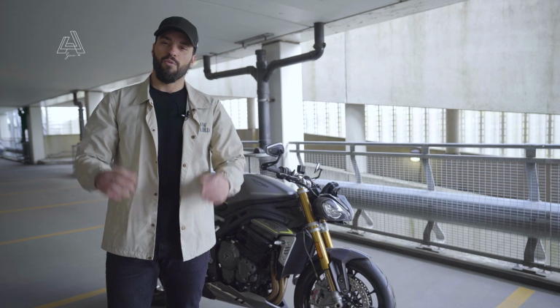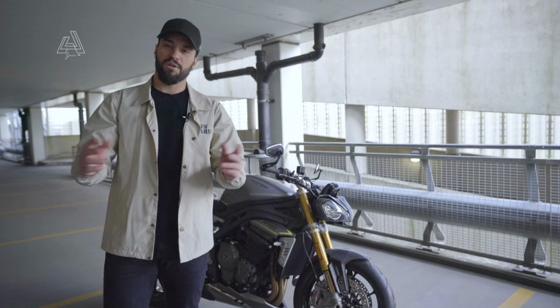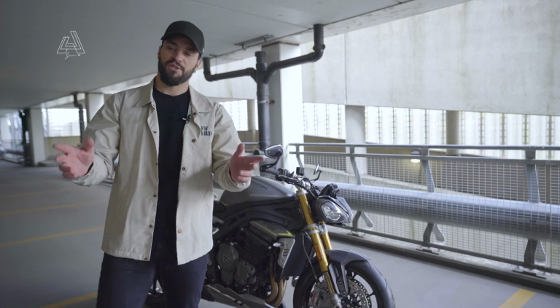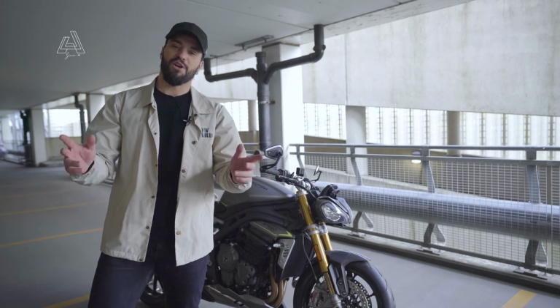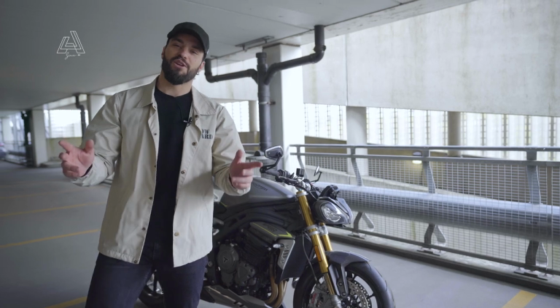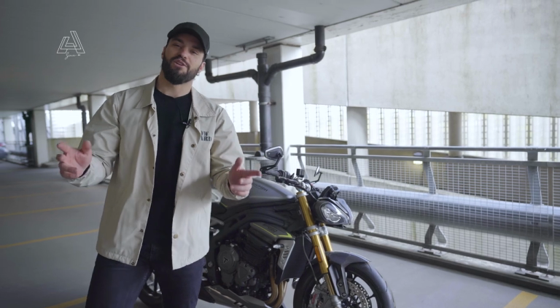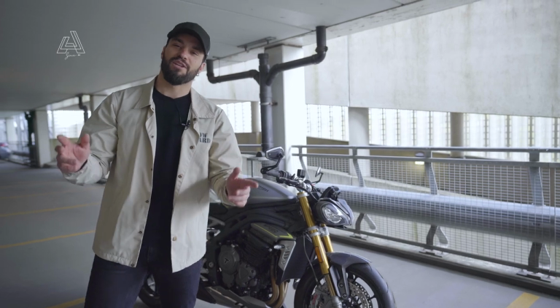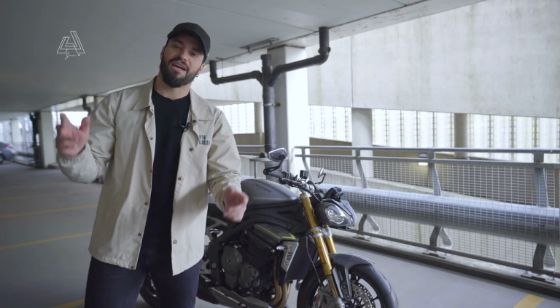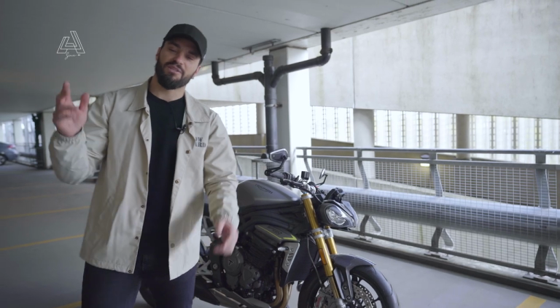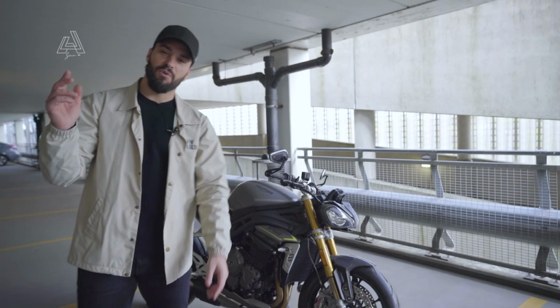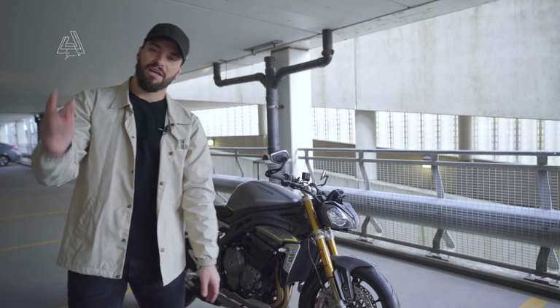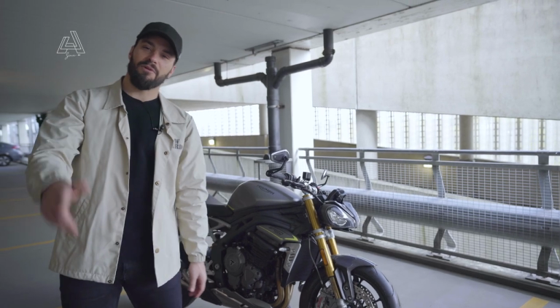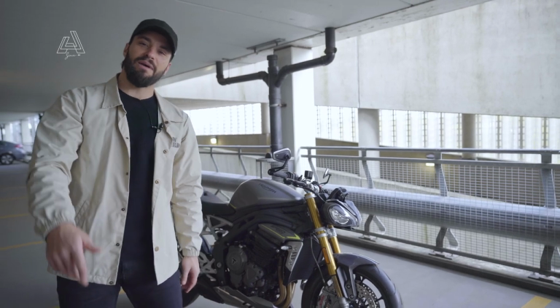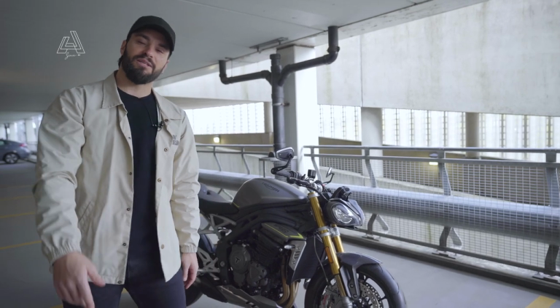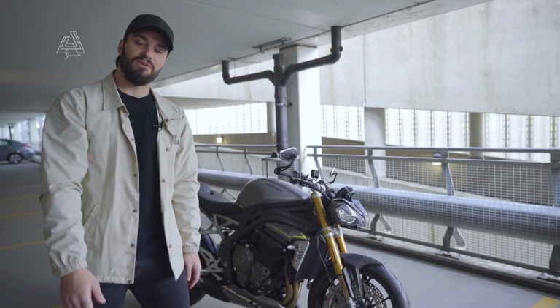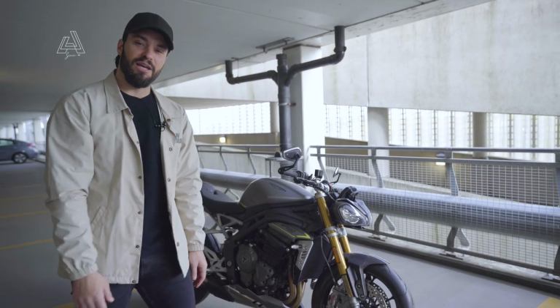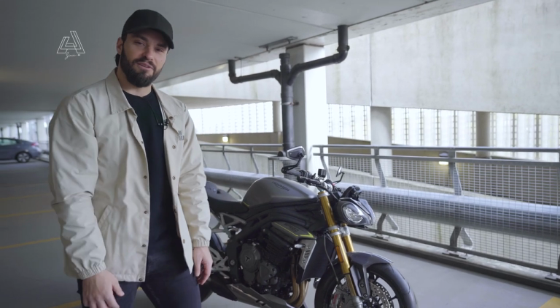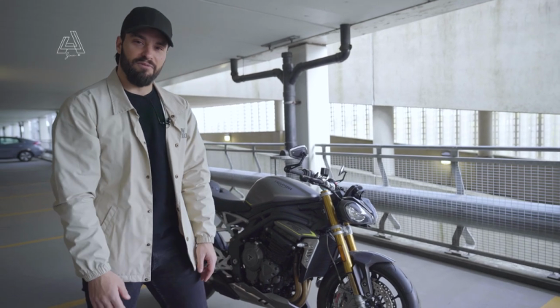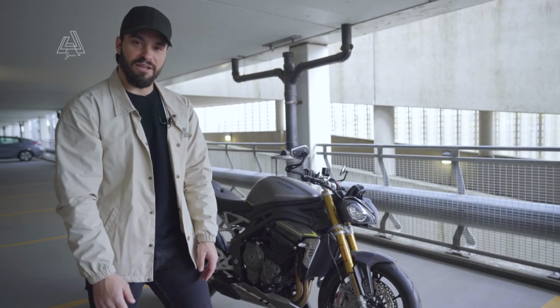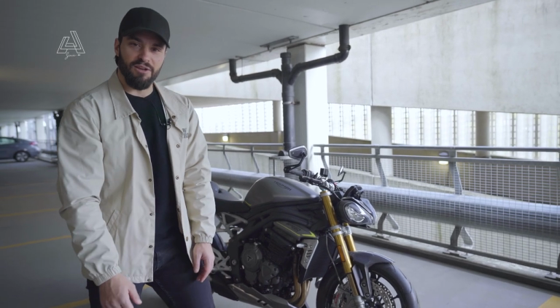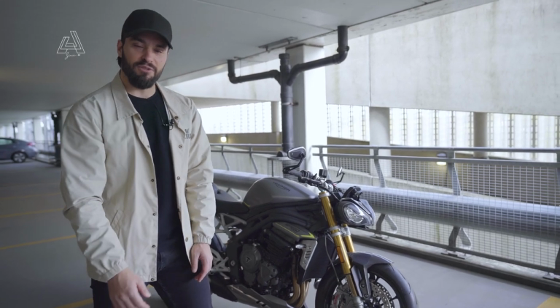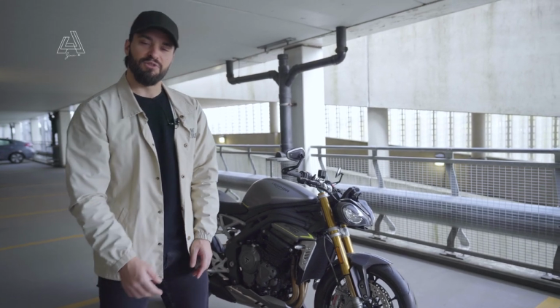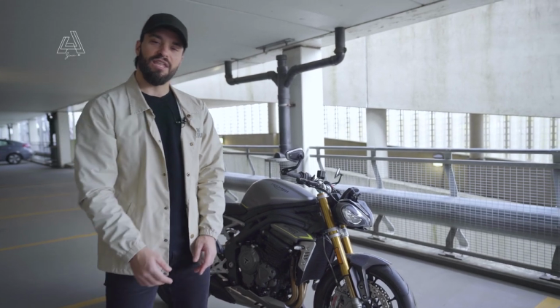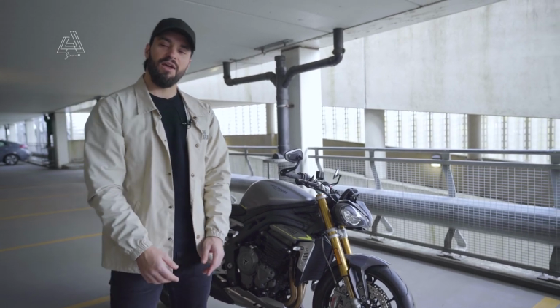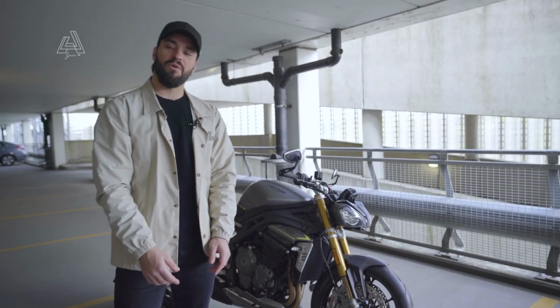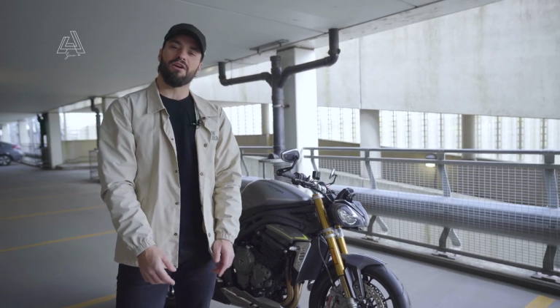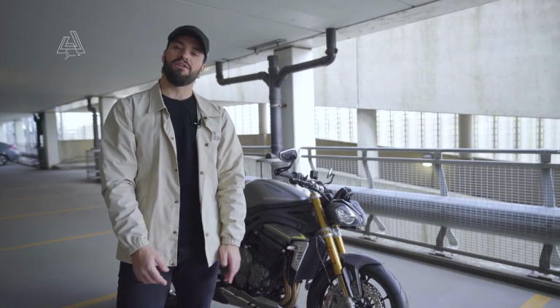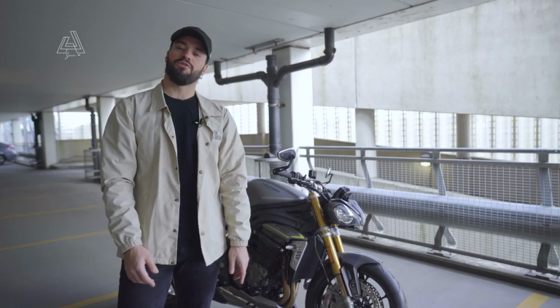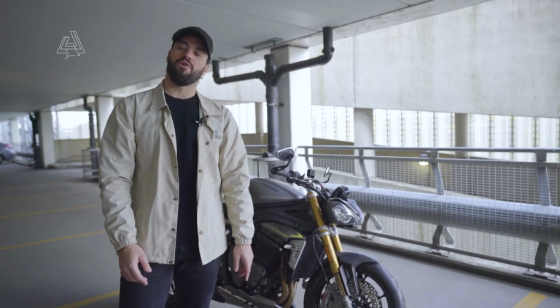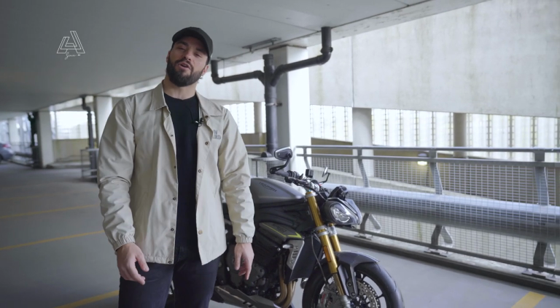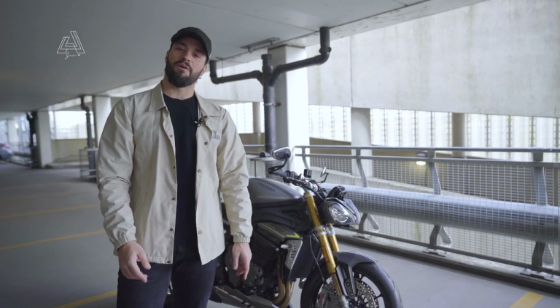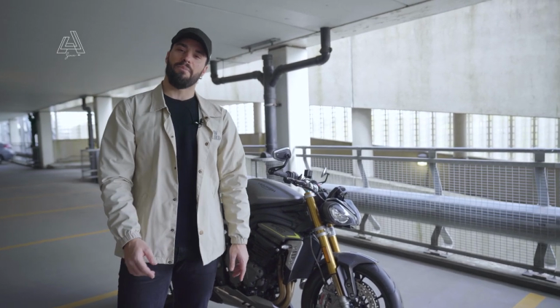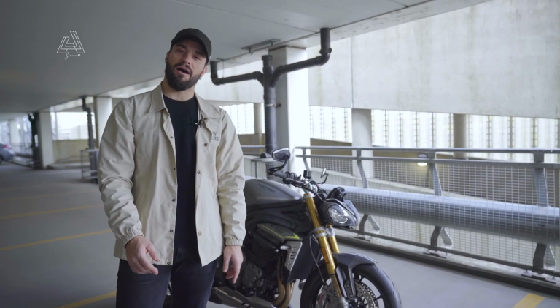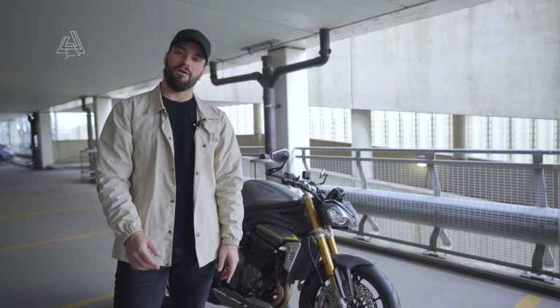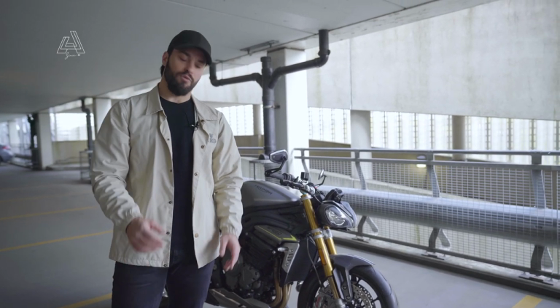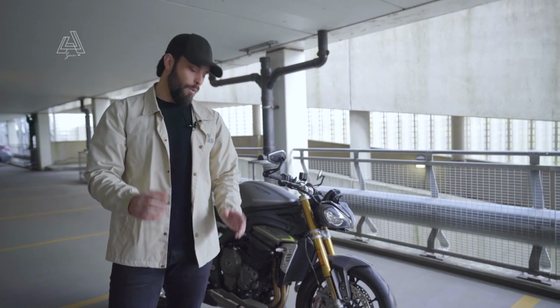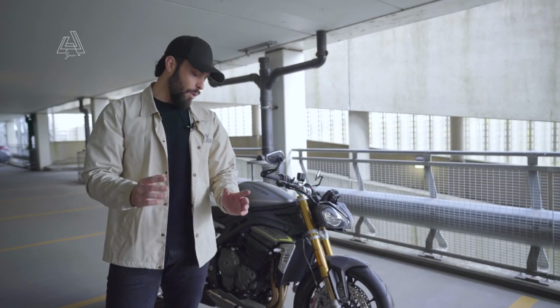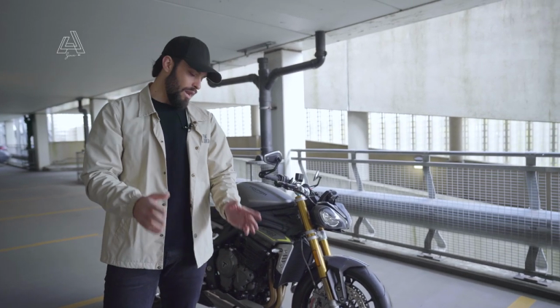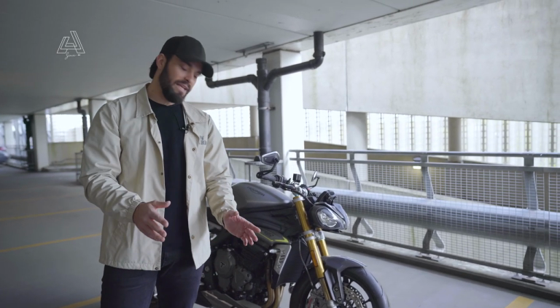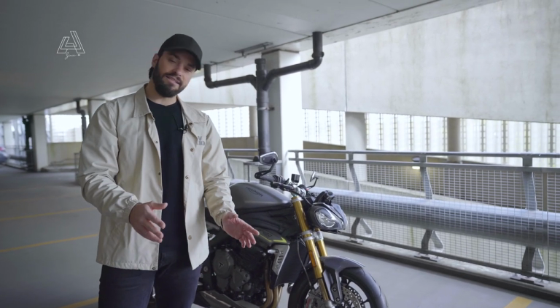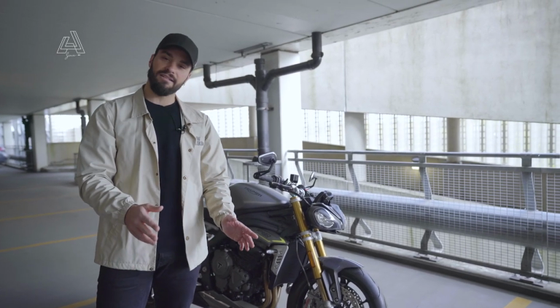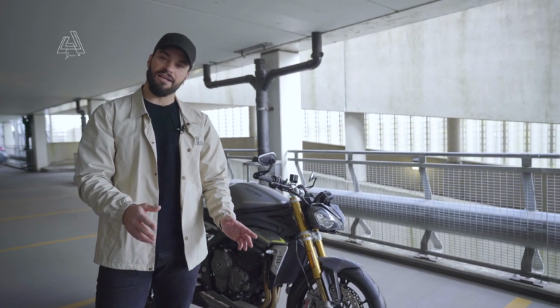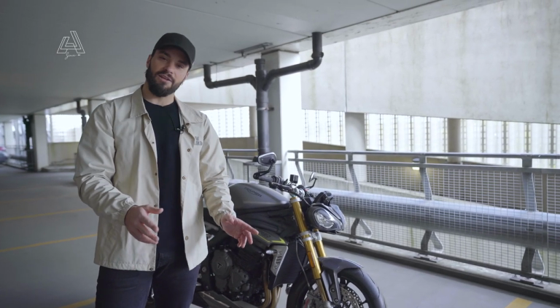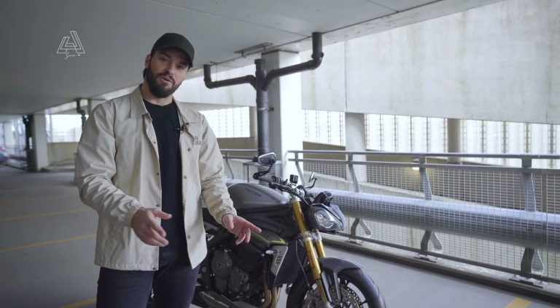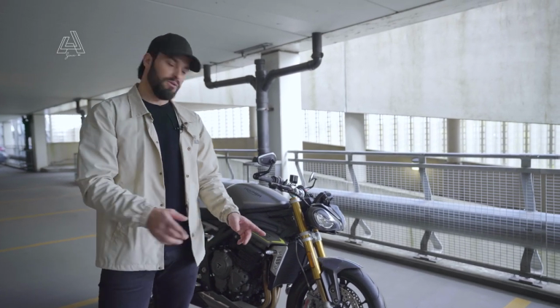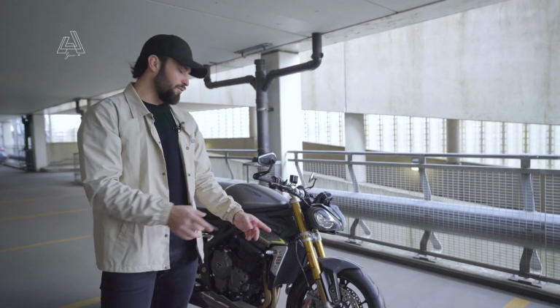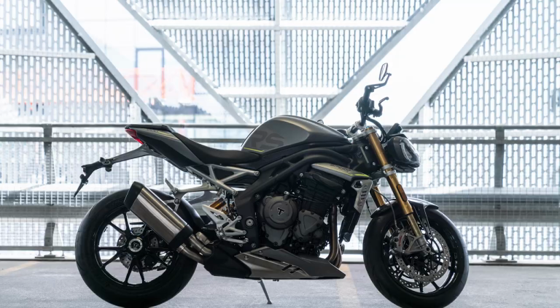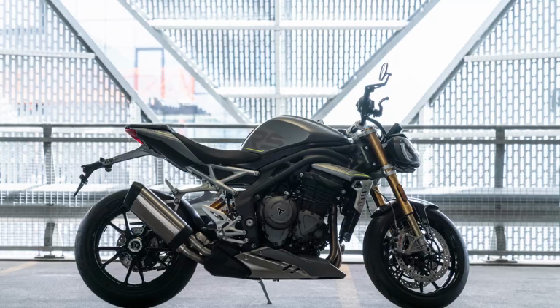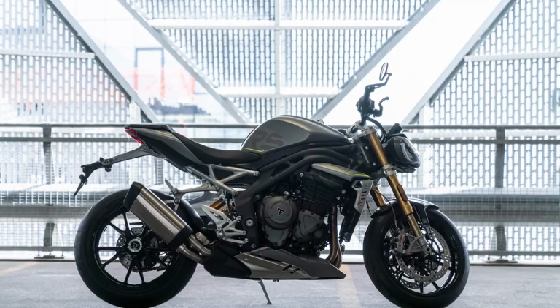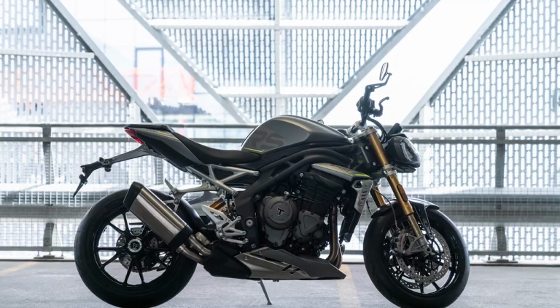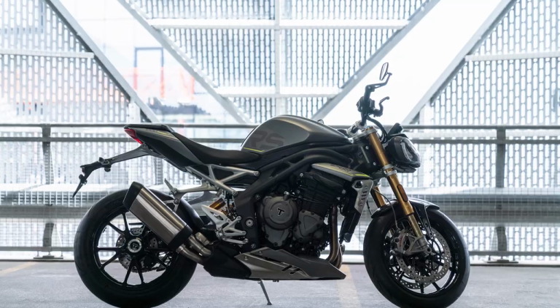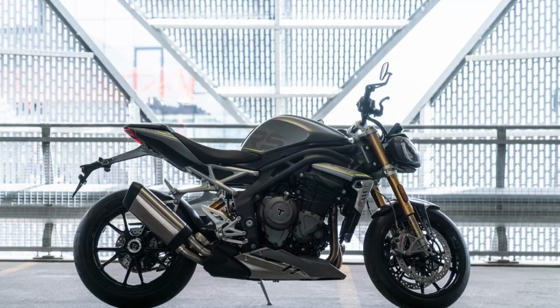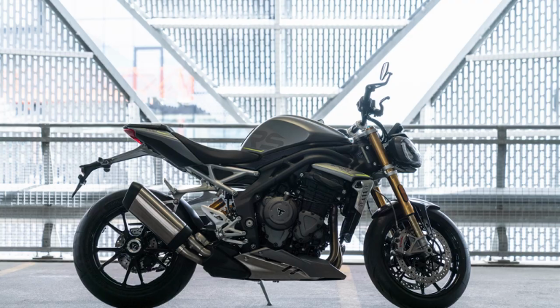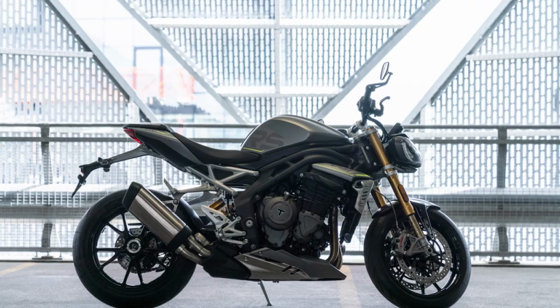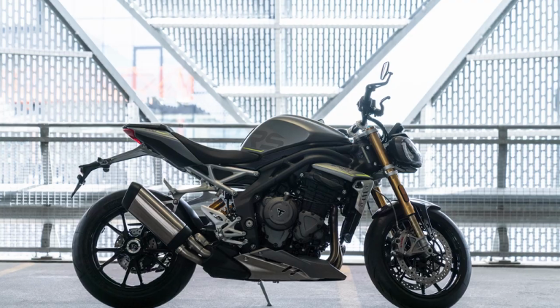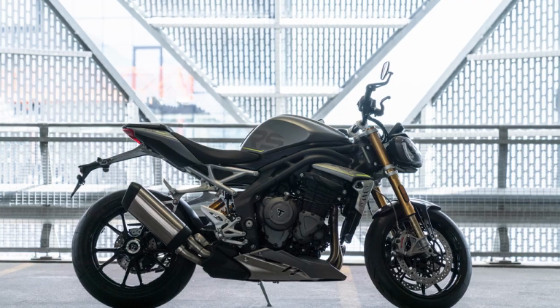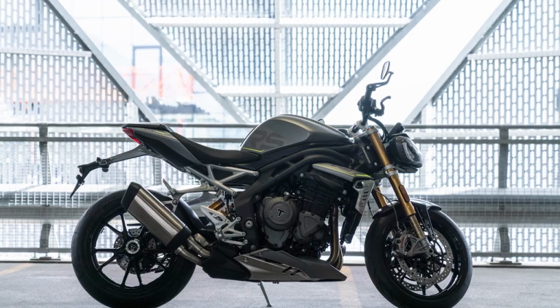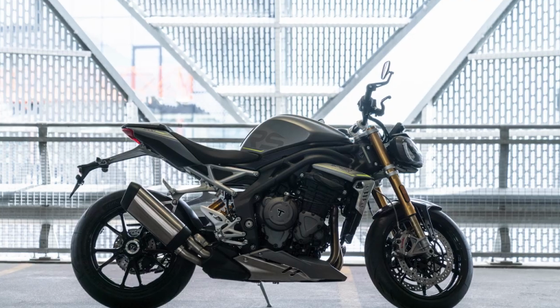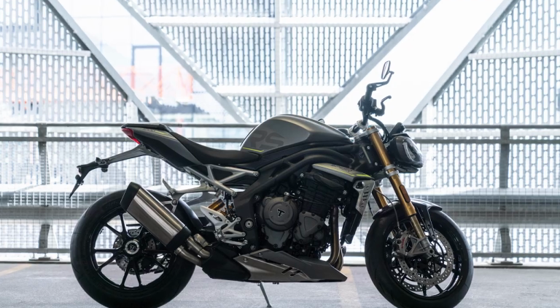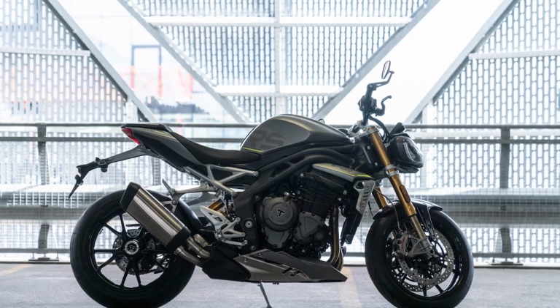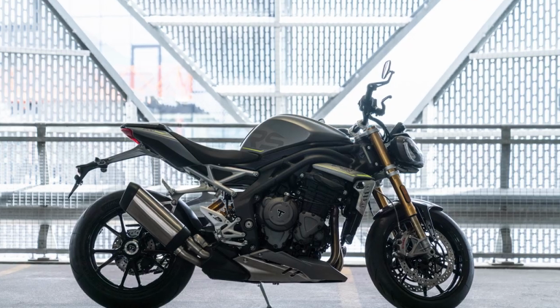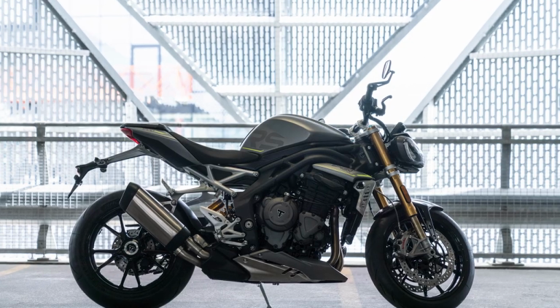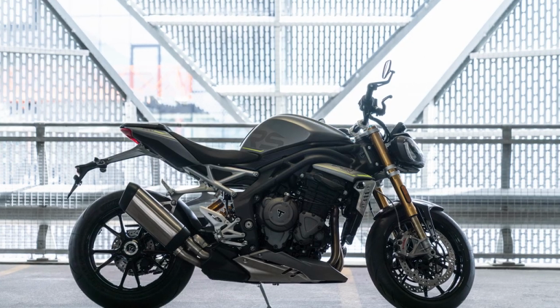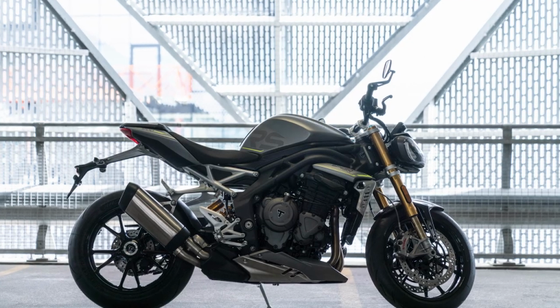What's going on guys, welcome back to another video. Today we're going to talk about what lenses I use for motorcycle photography.